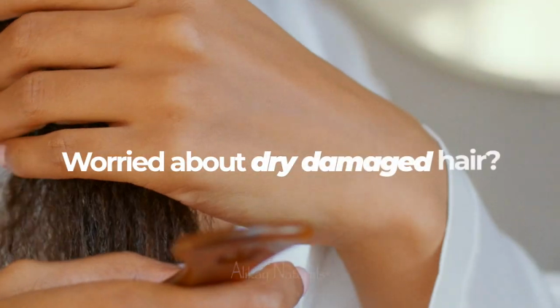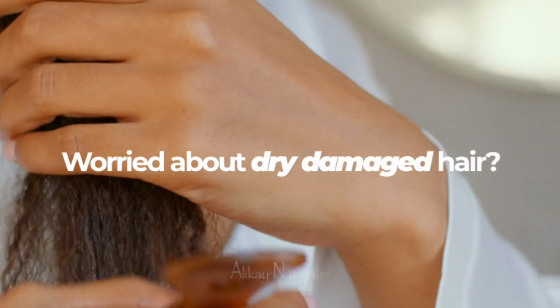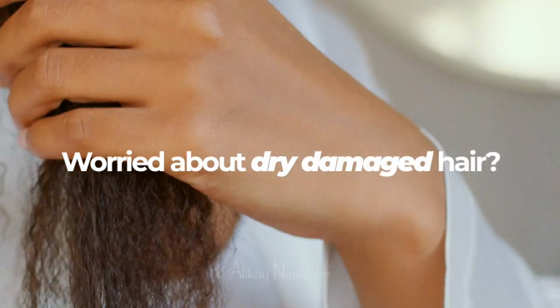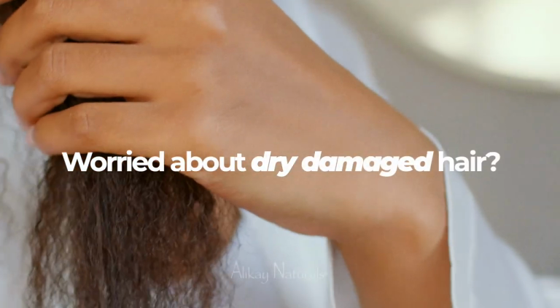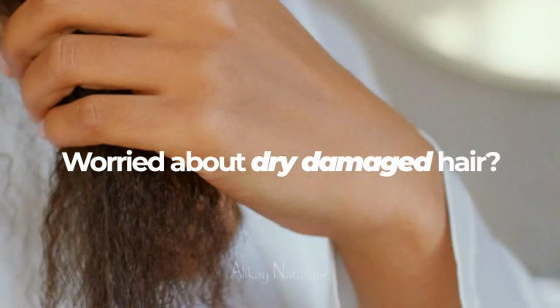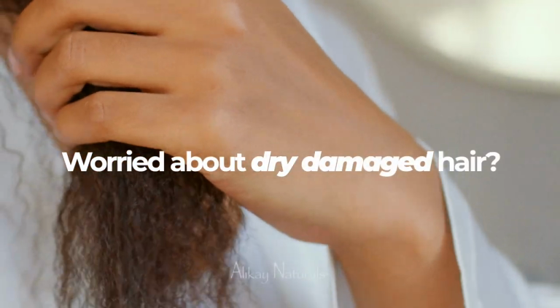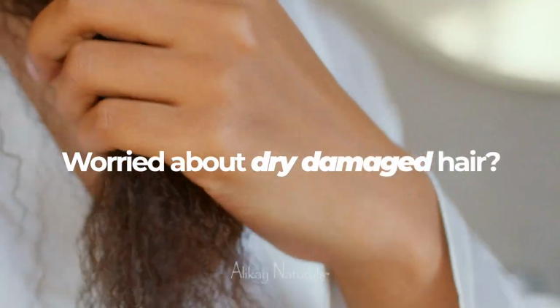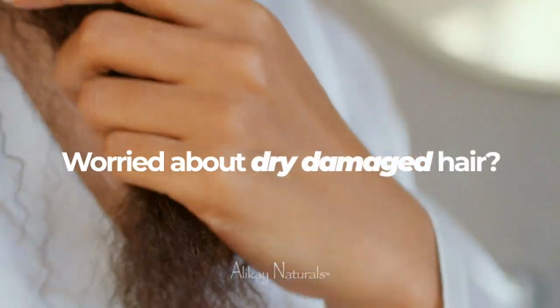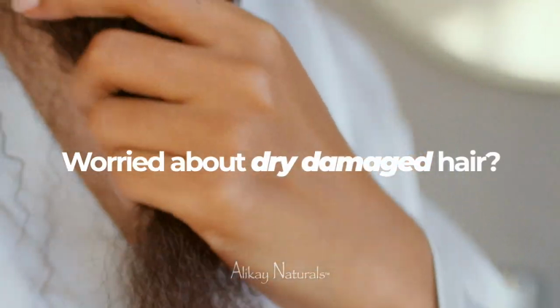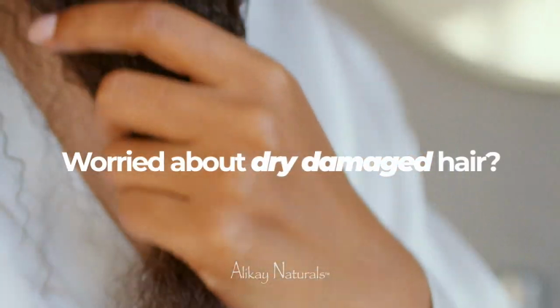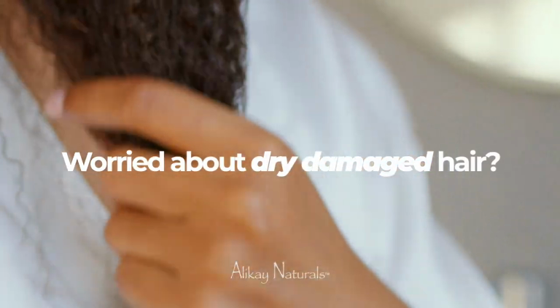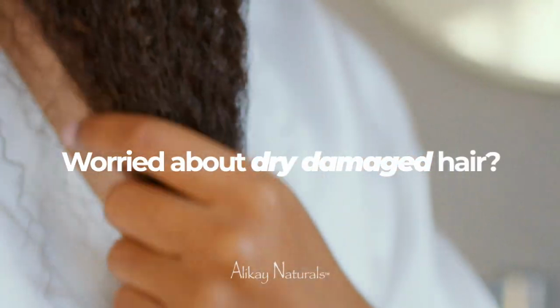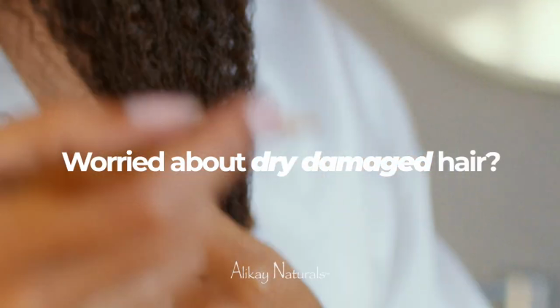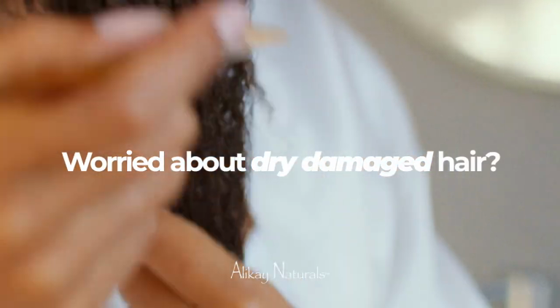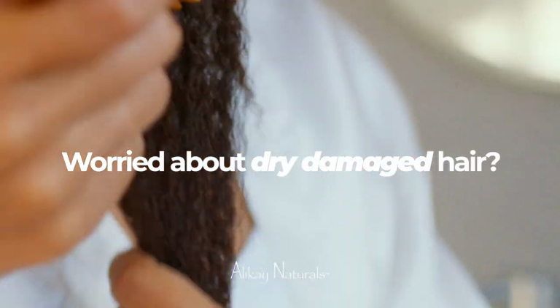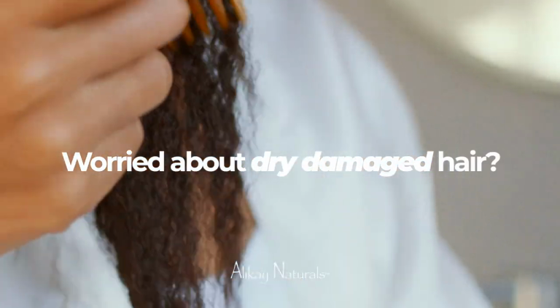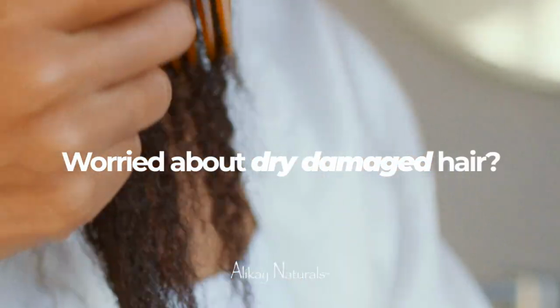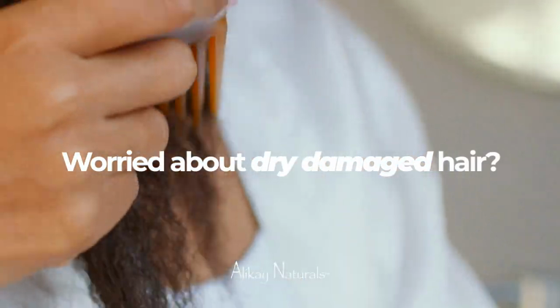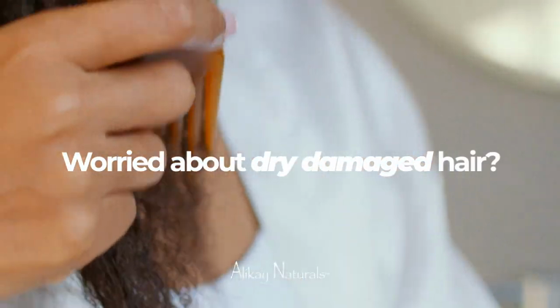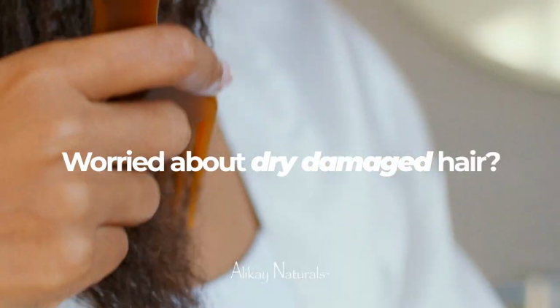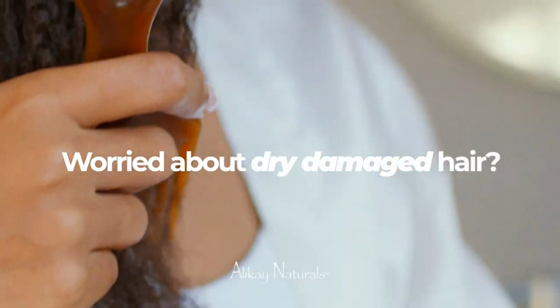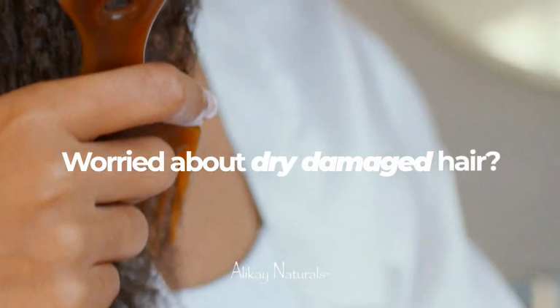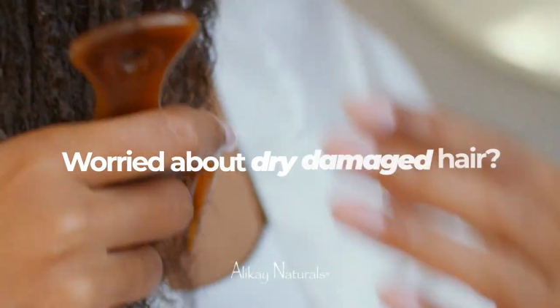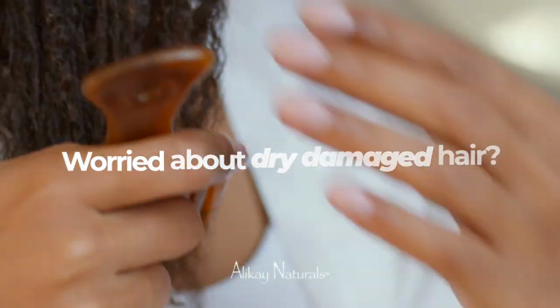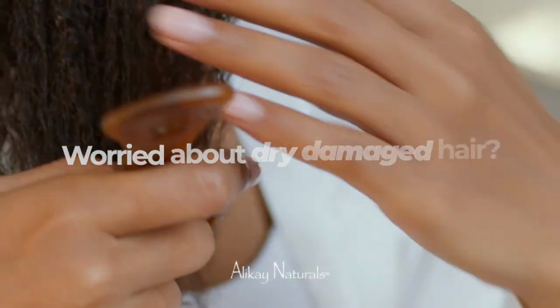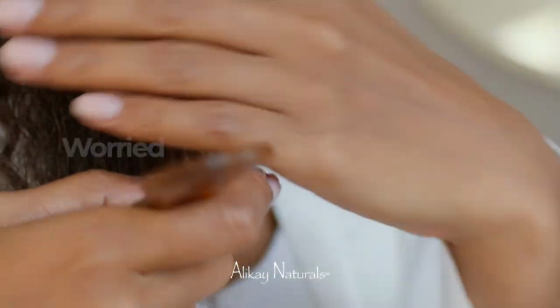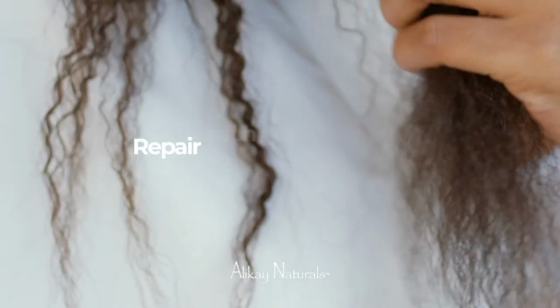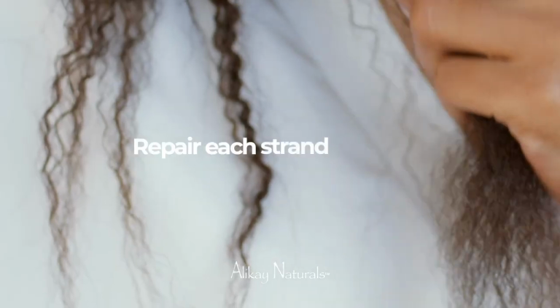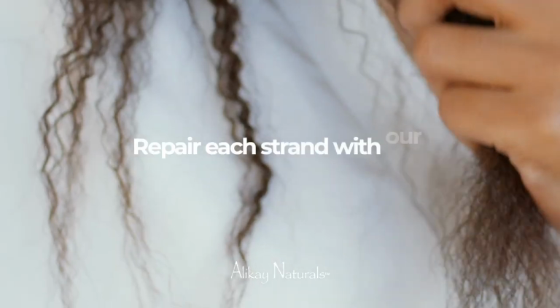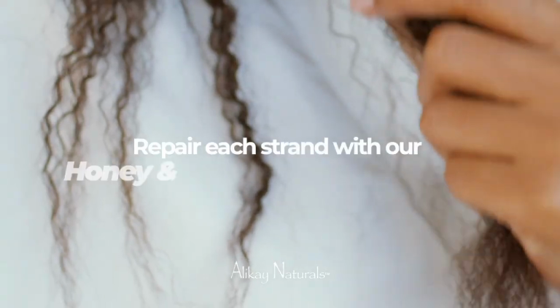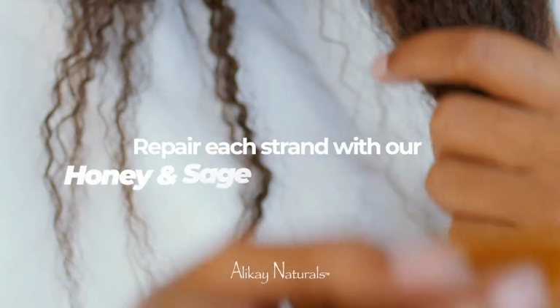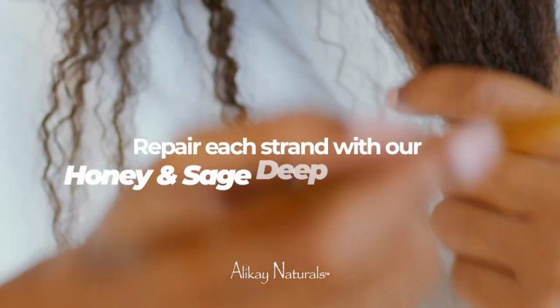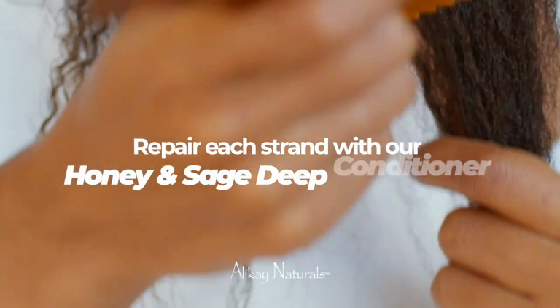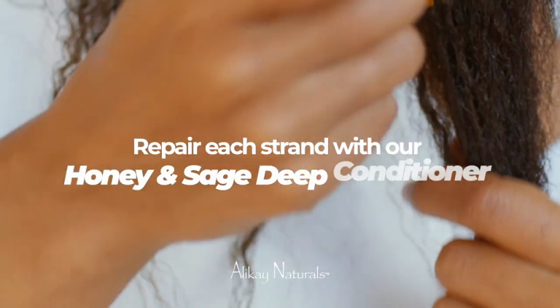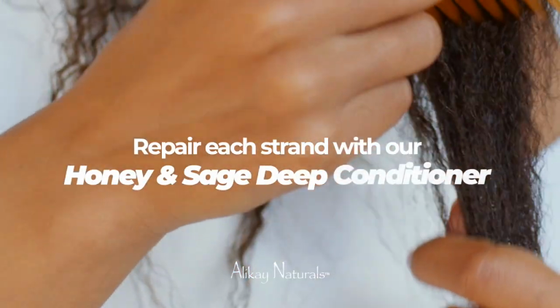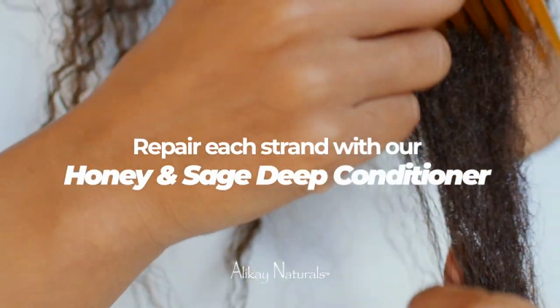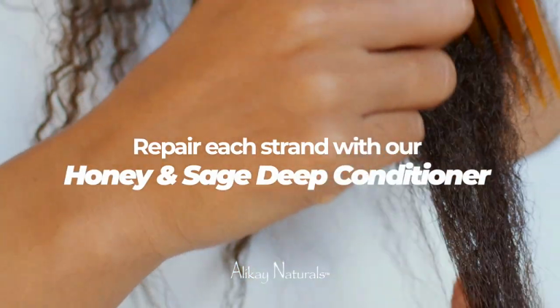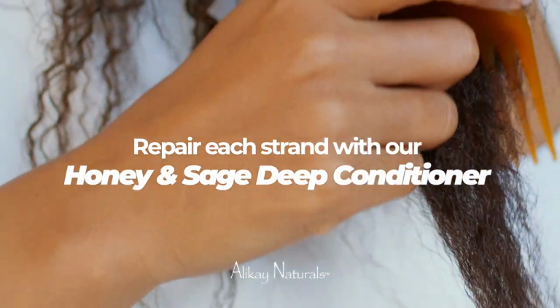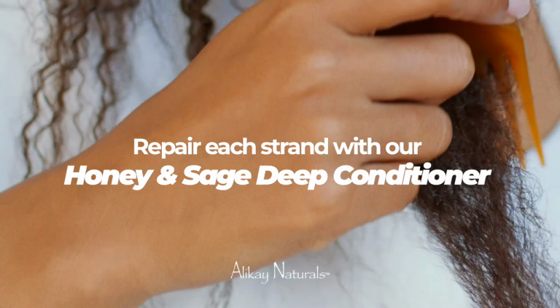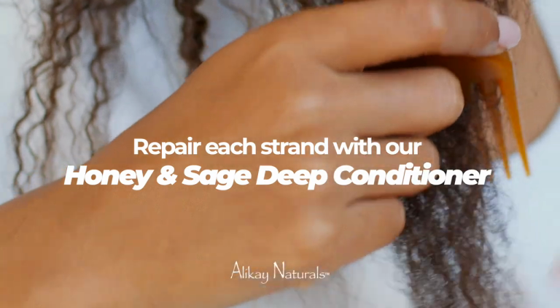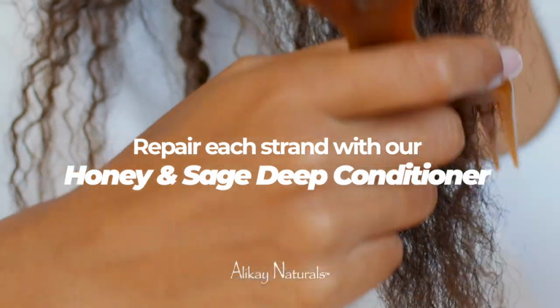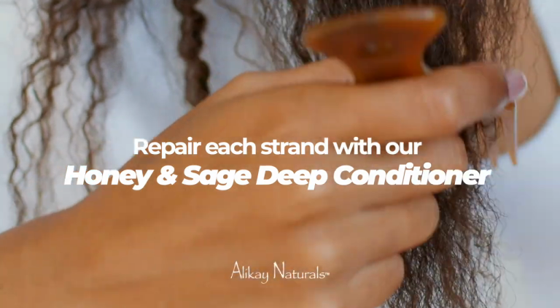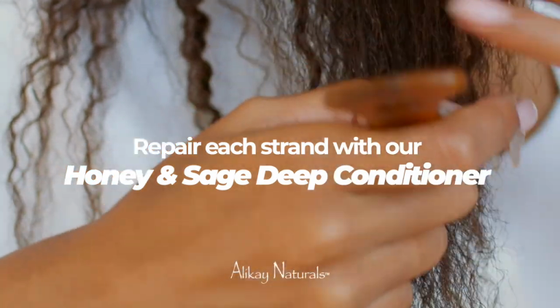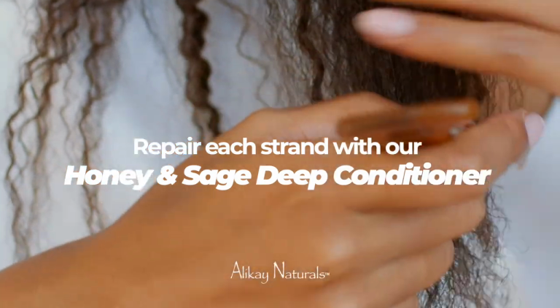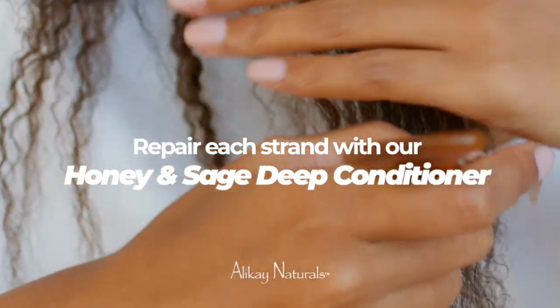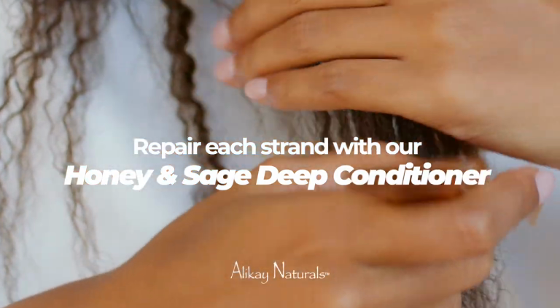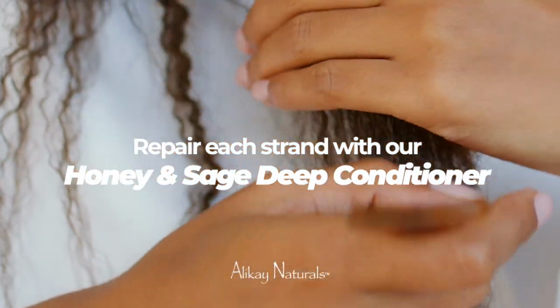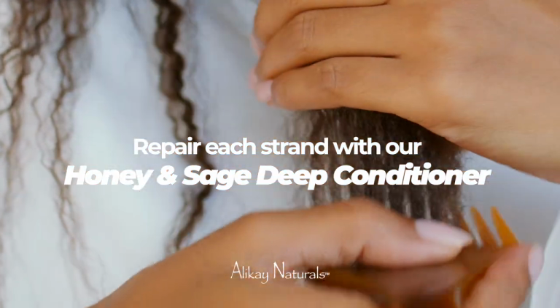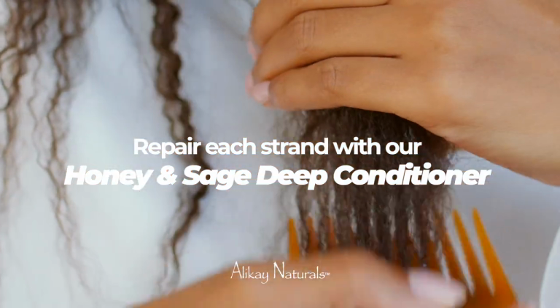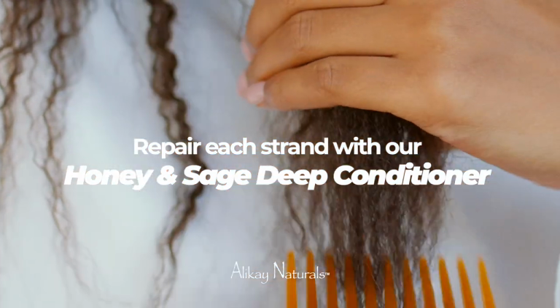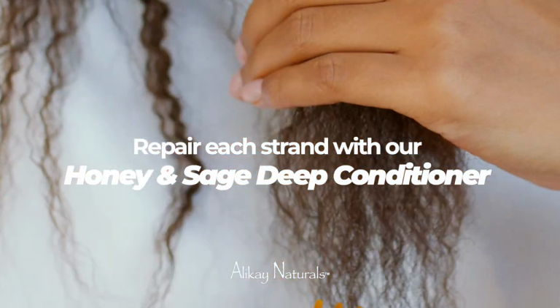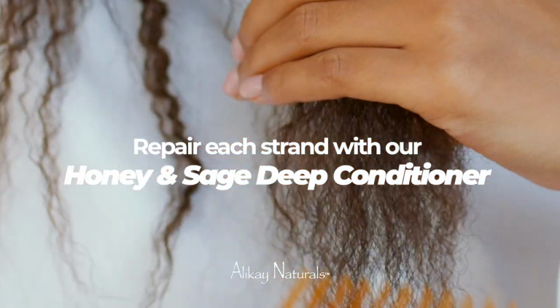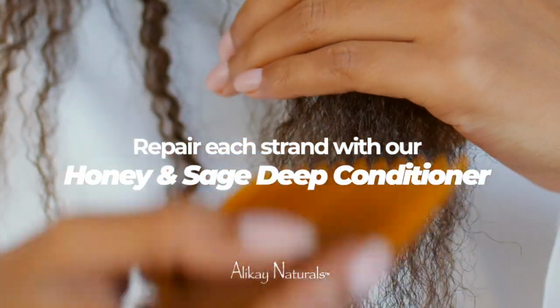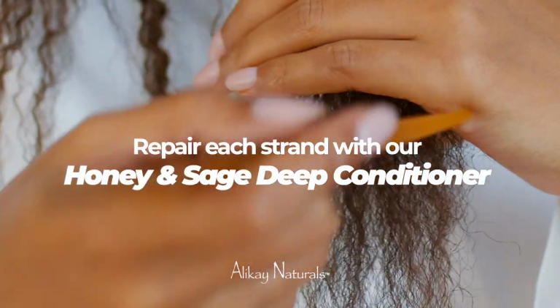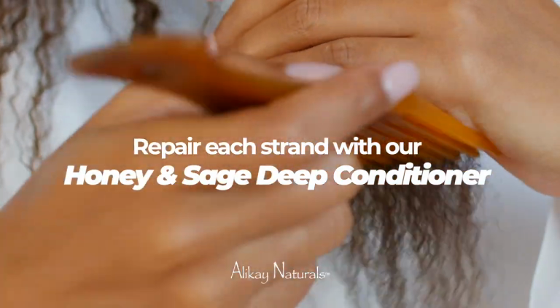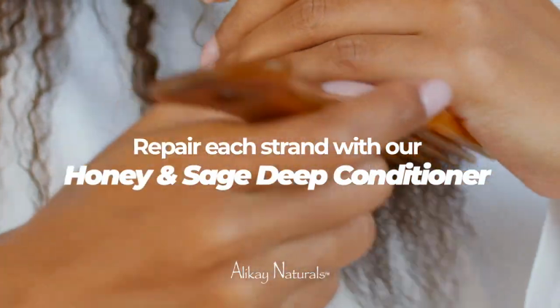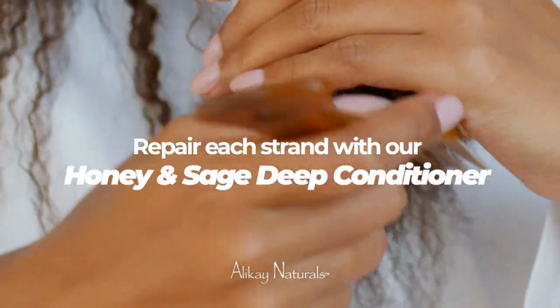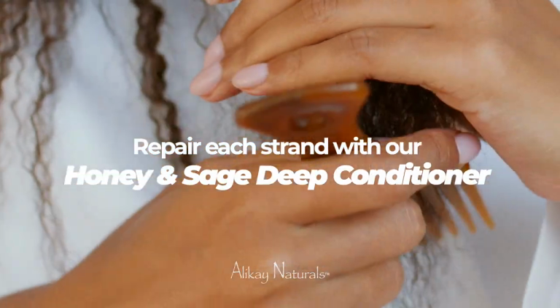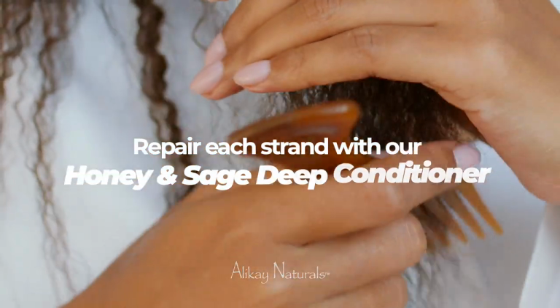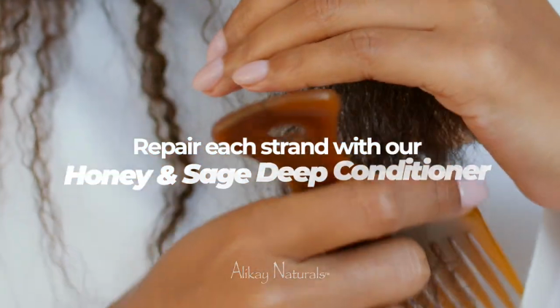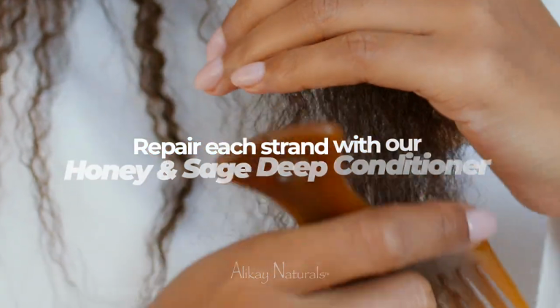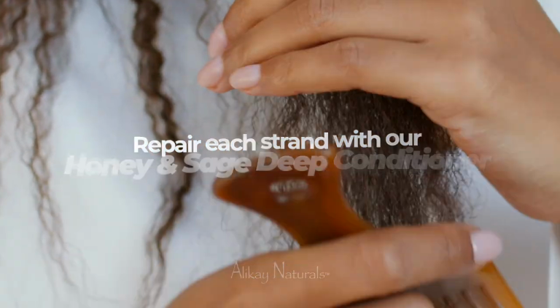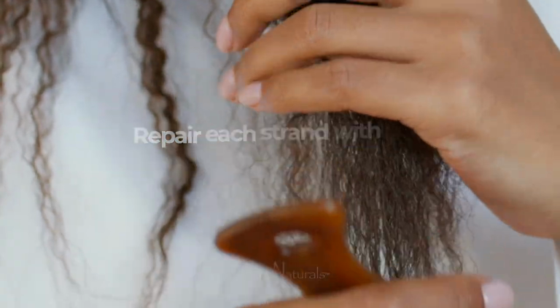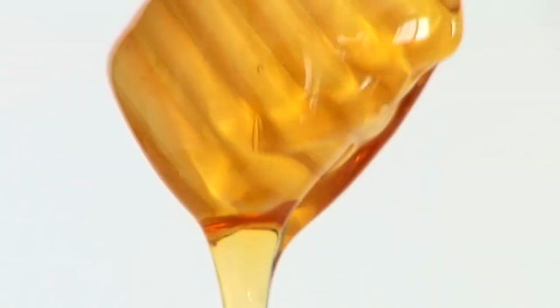Is your hair dry or damaged? Honey and Sage is one of our best sellers and it is packed with premium ingredients.